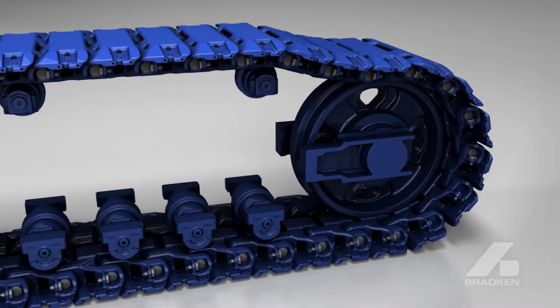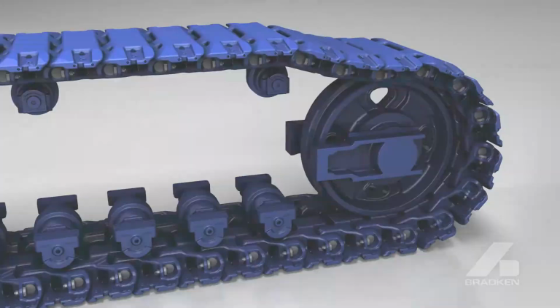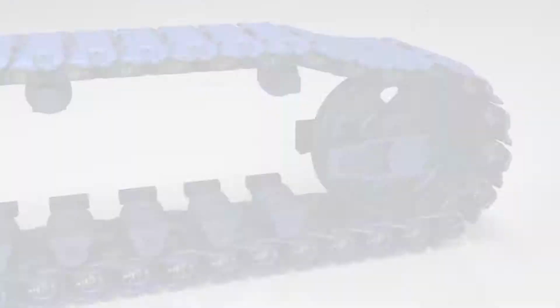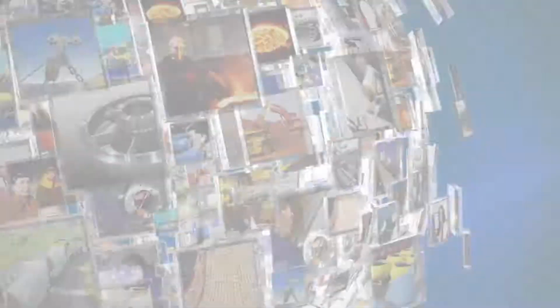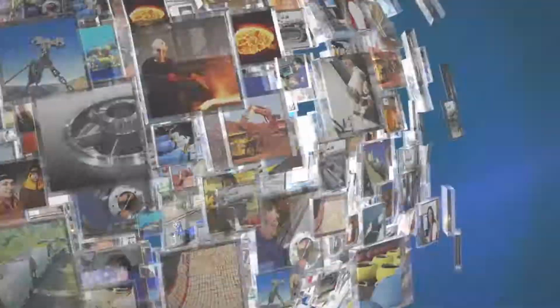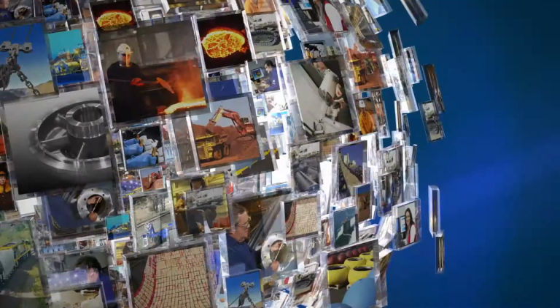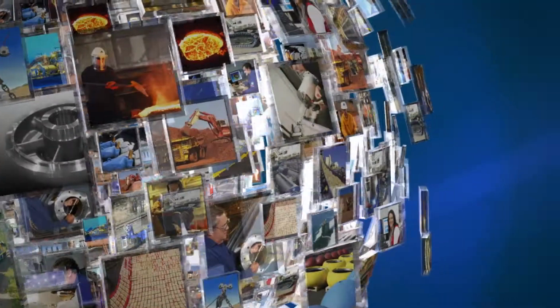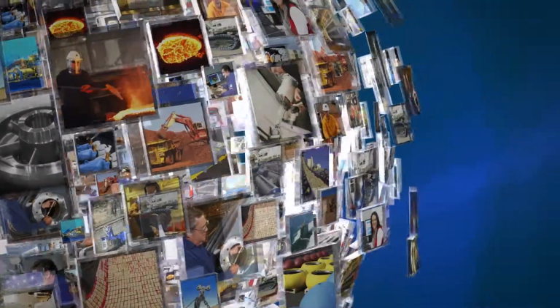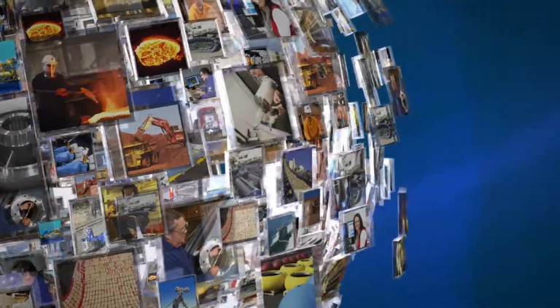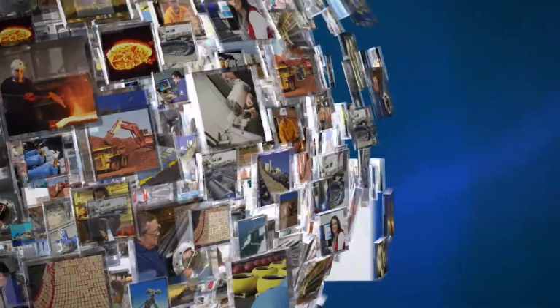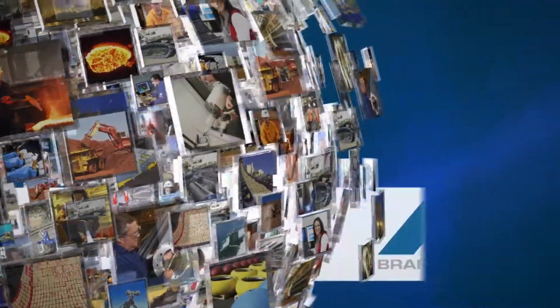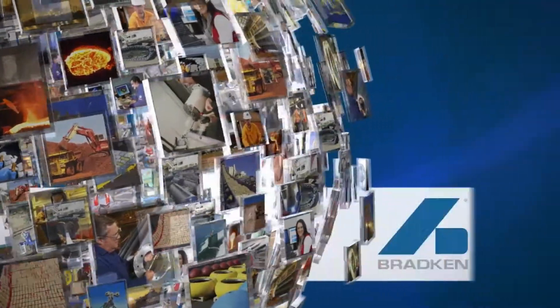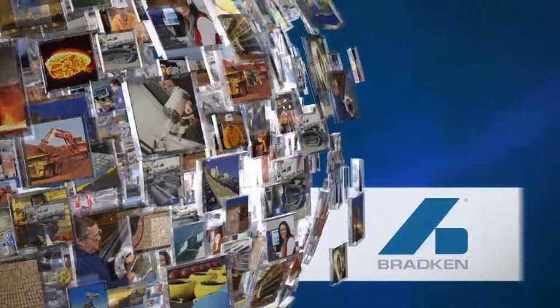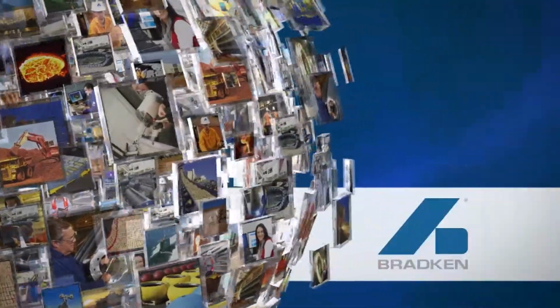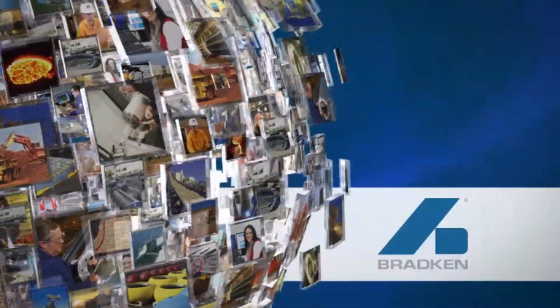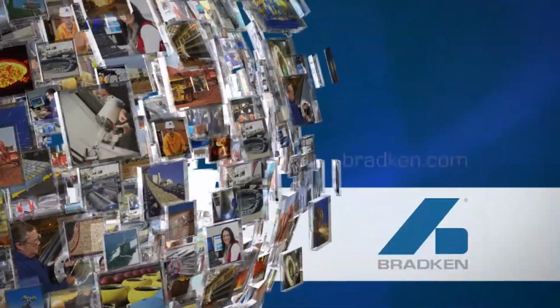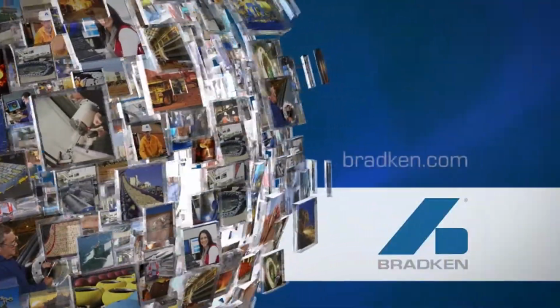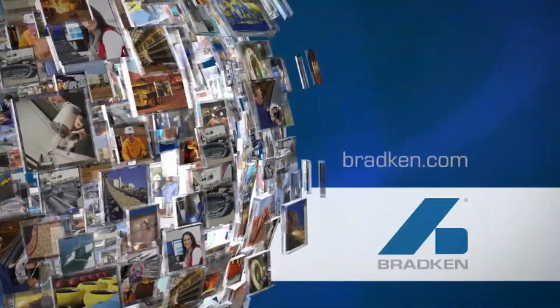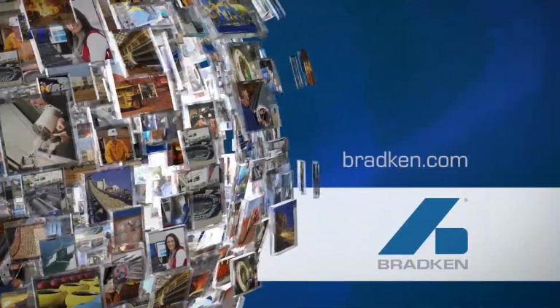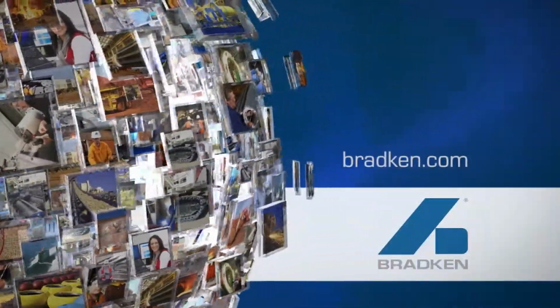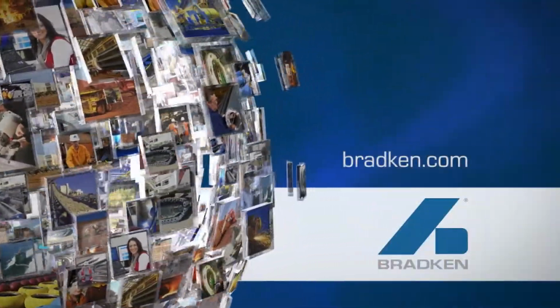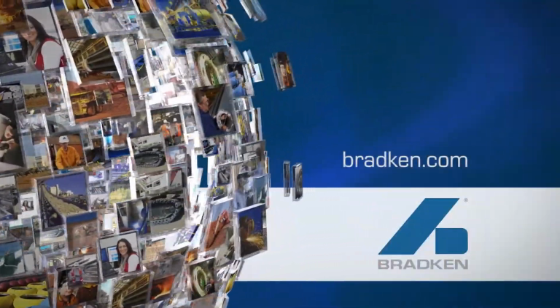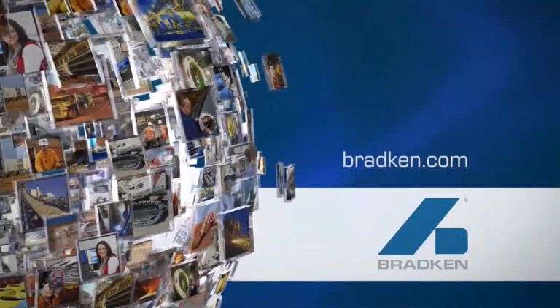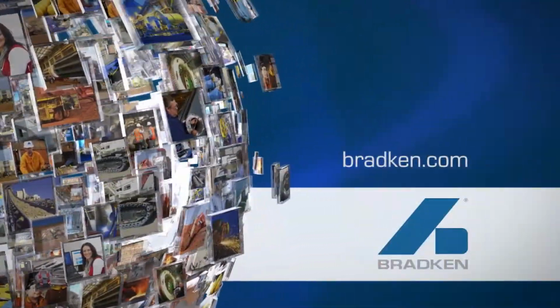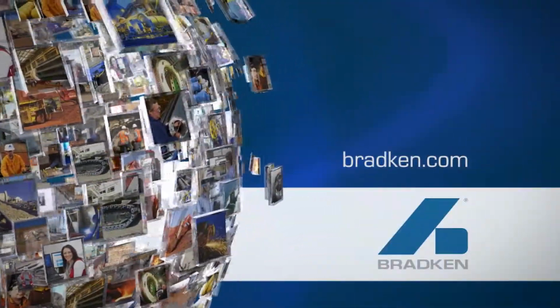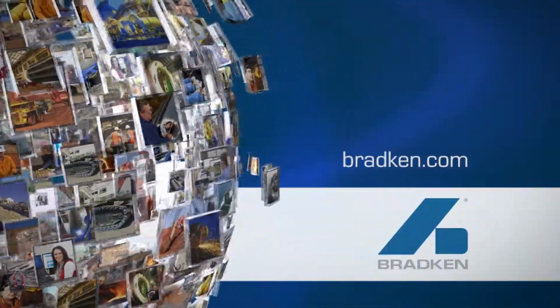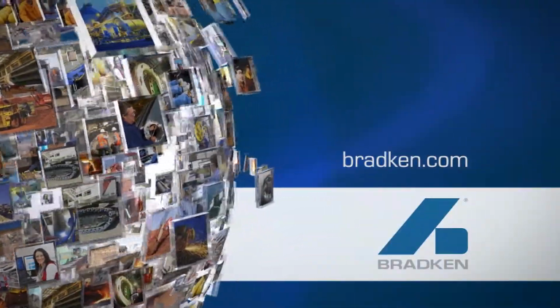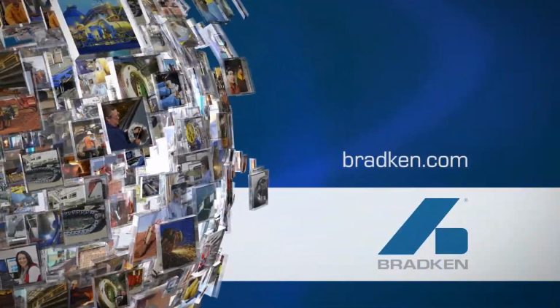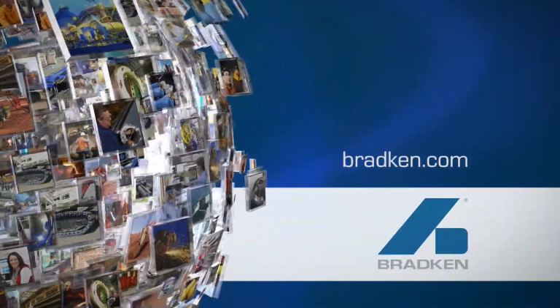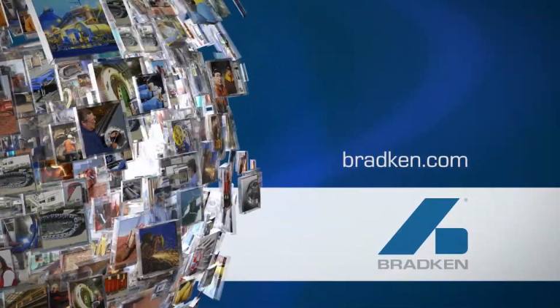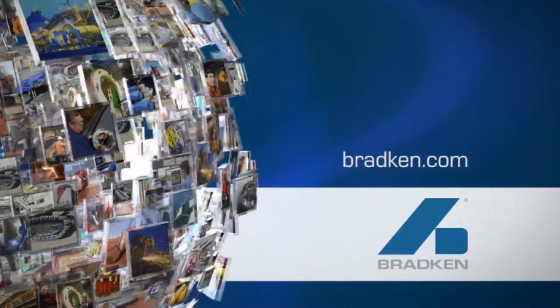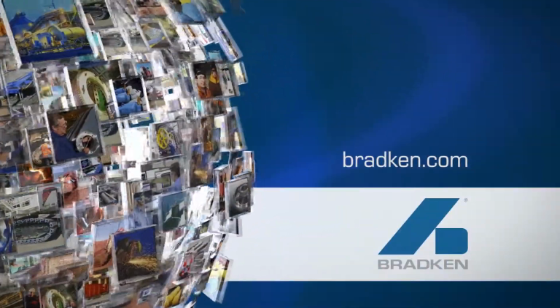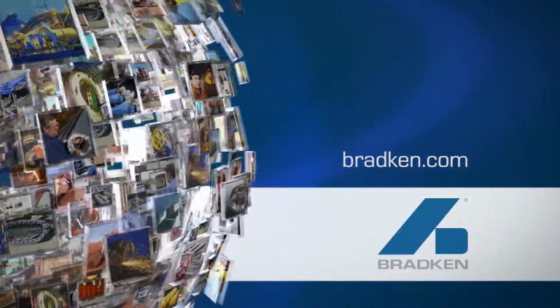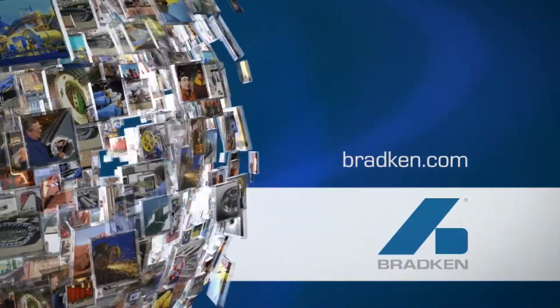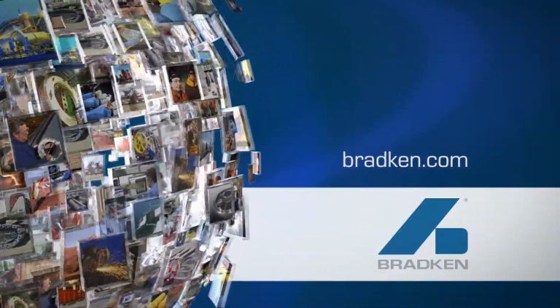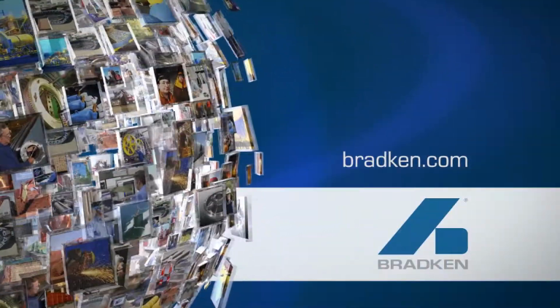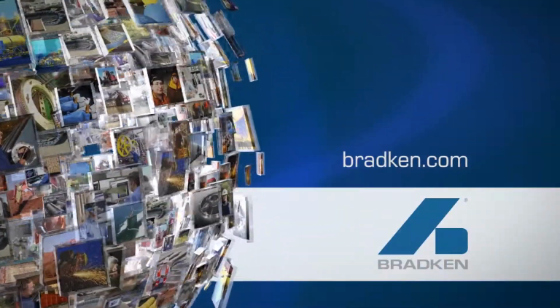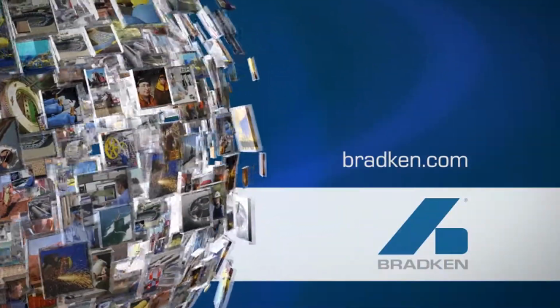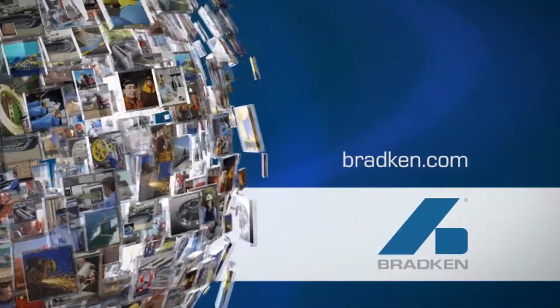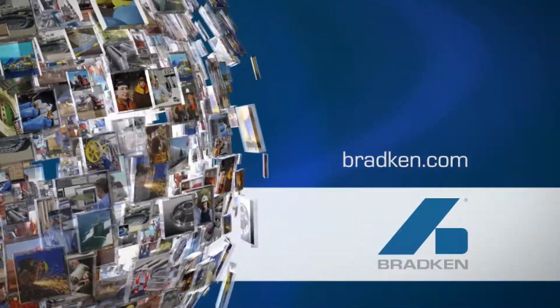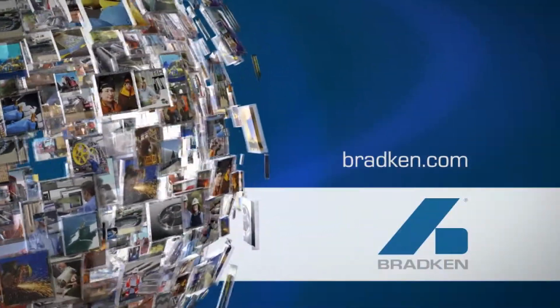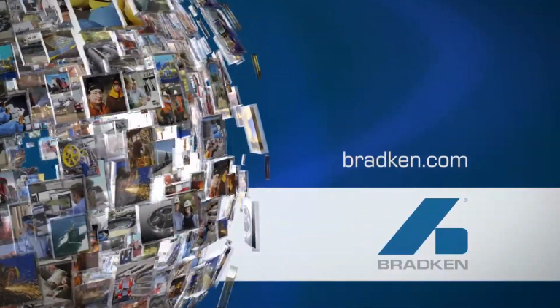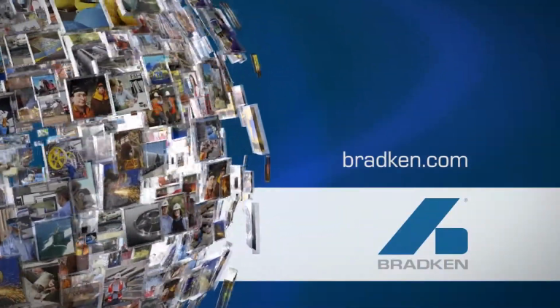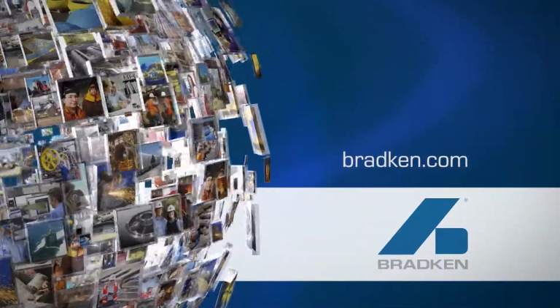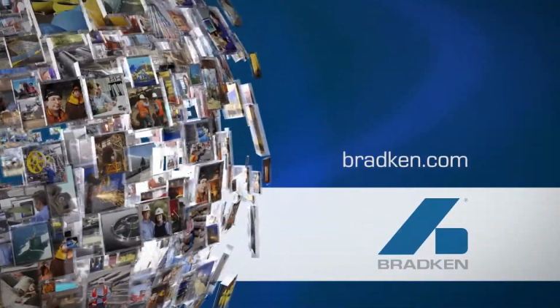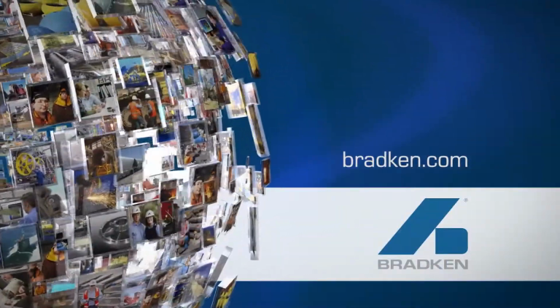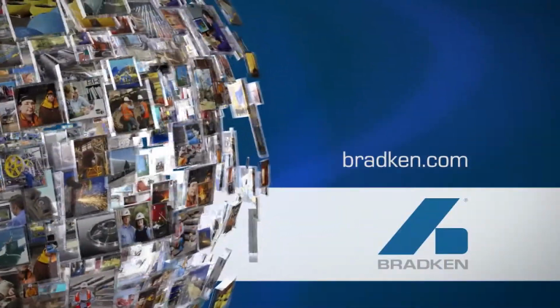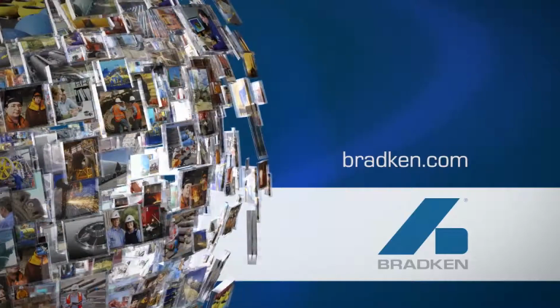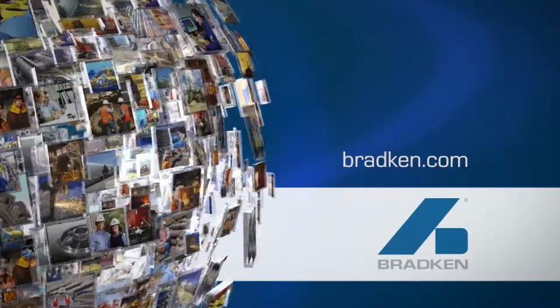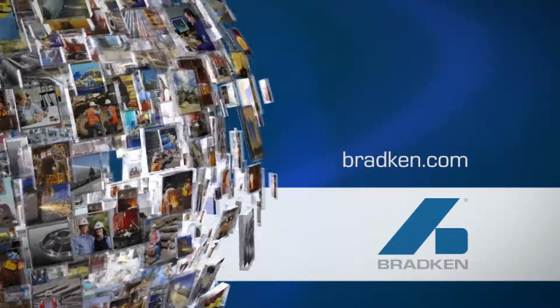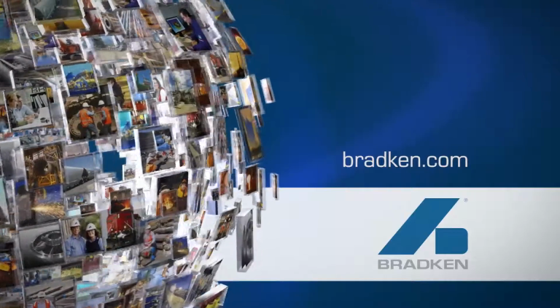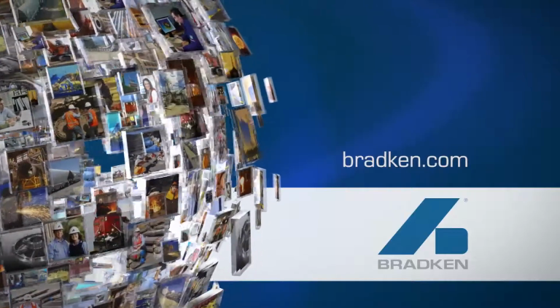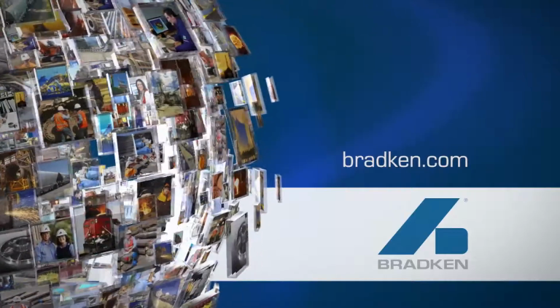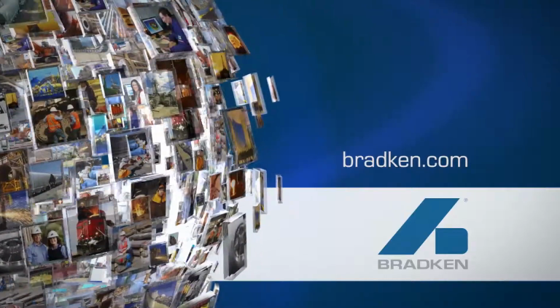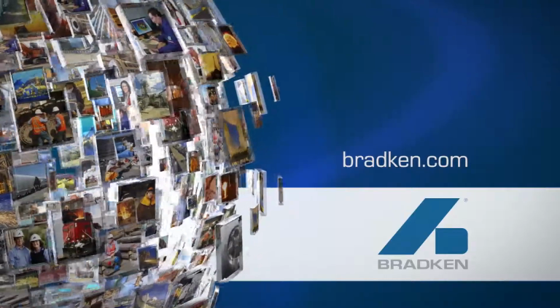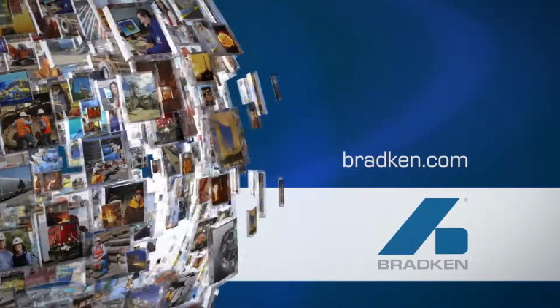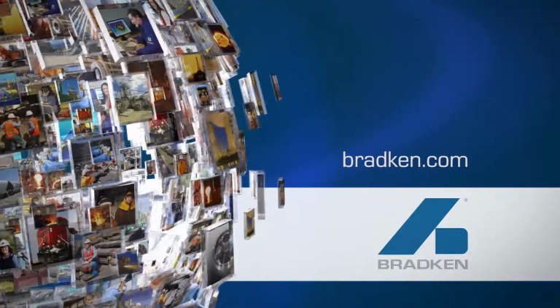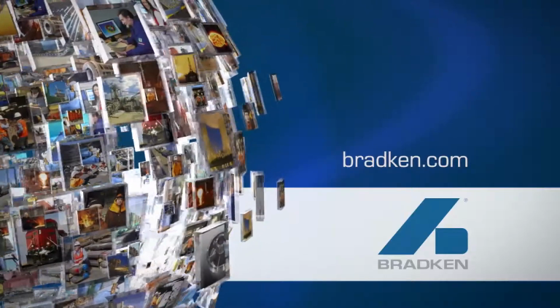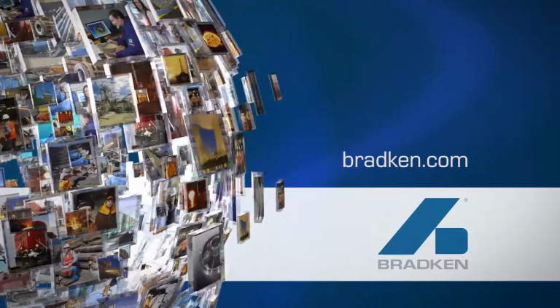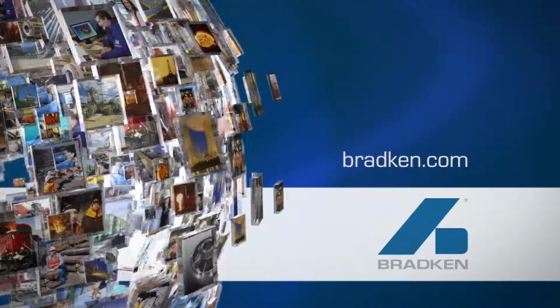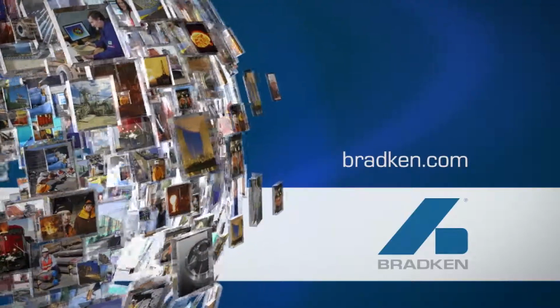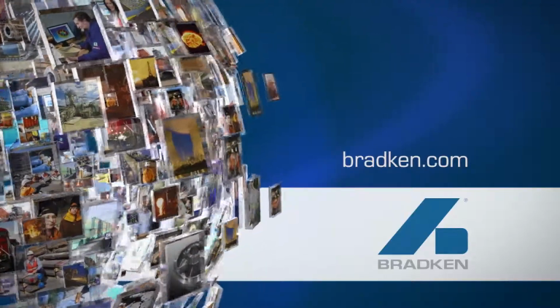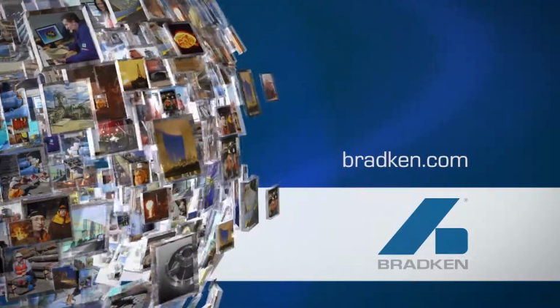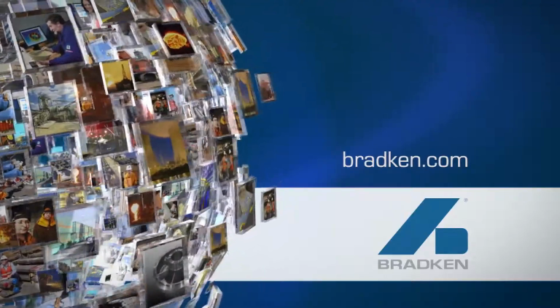Visit bradken.com or contact your local Bradken representative and switch to the Evolution today.